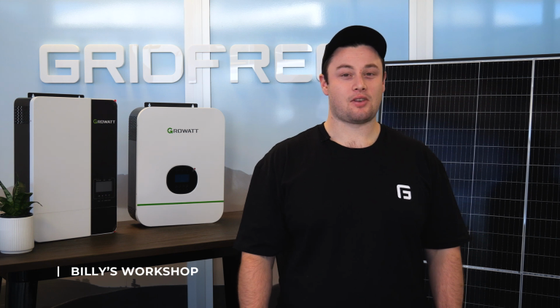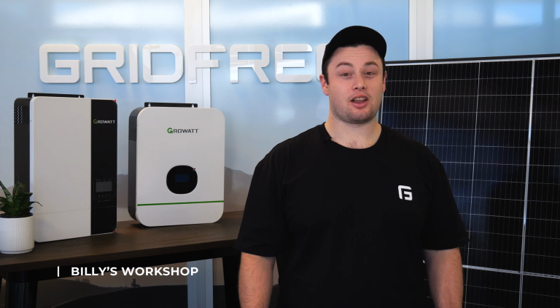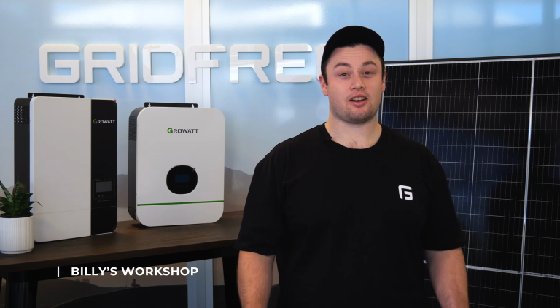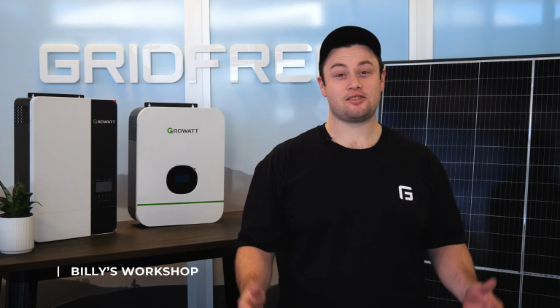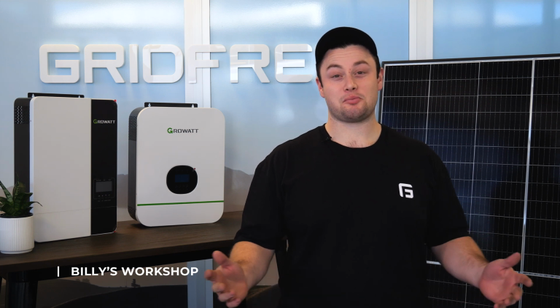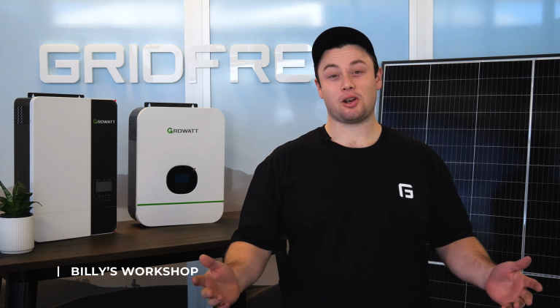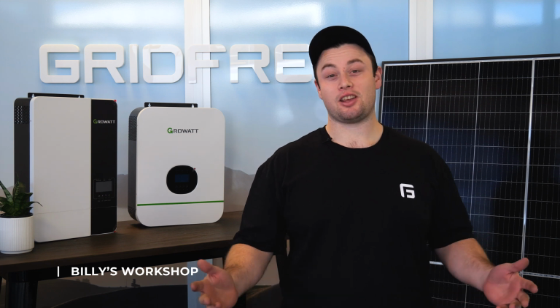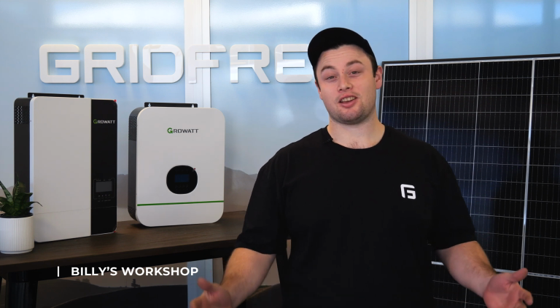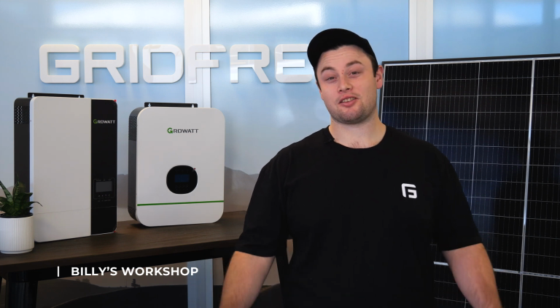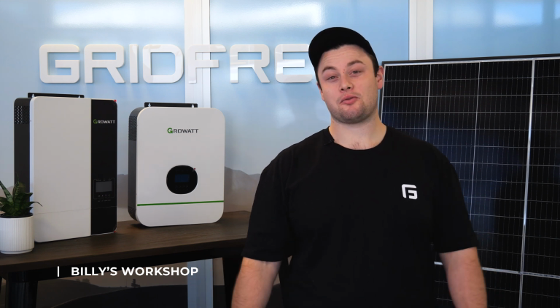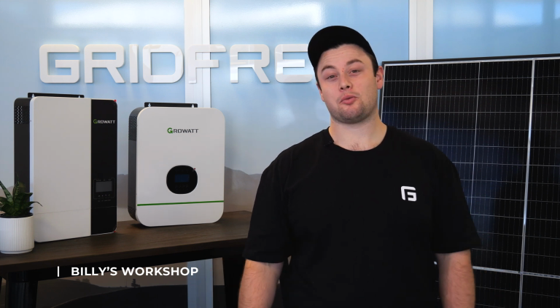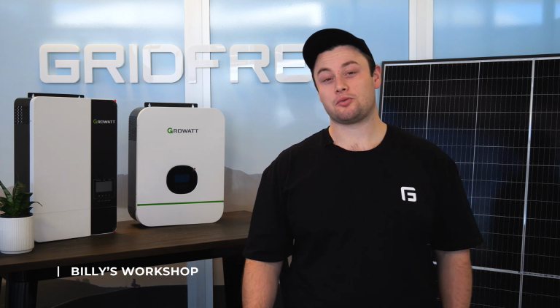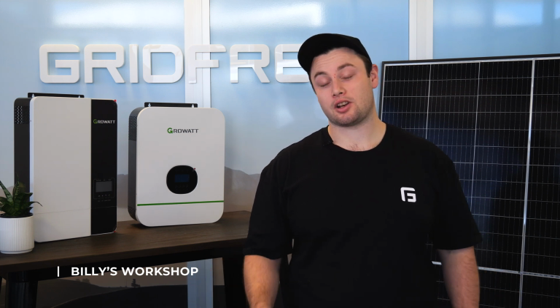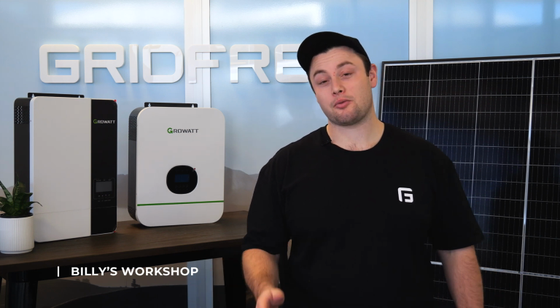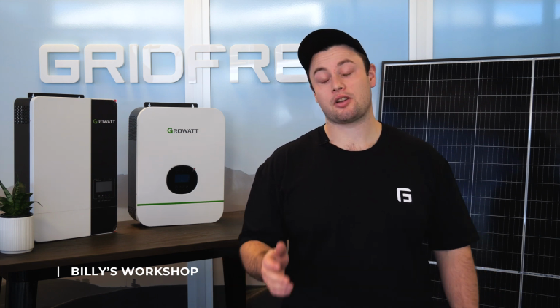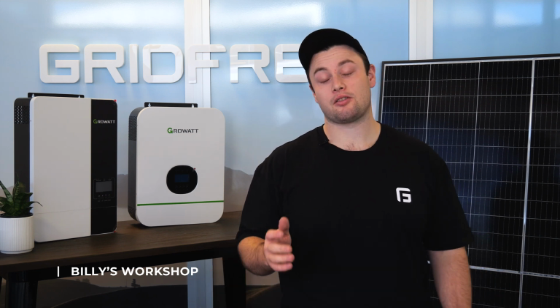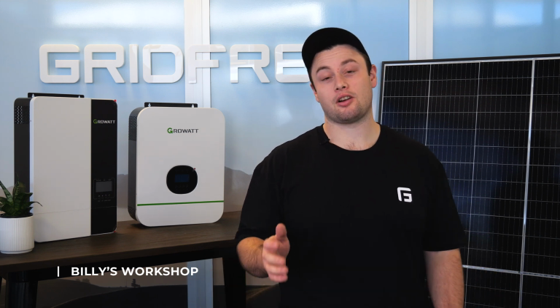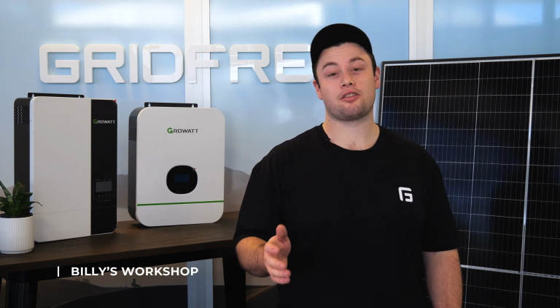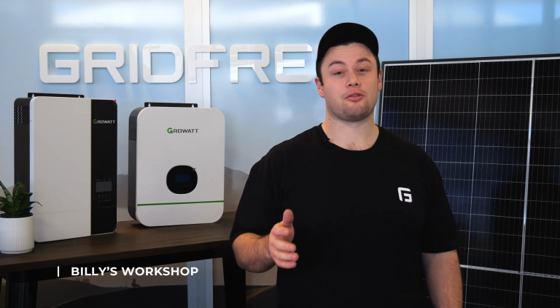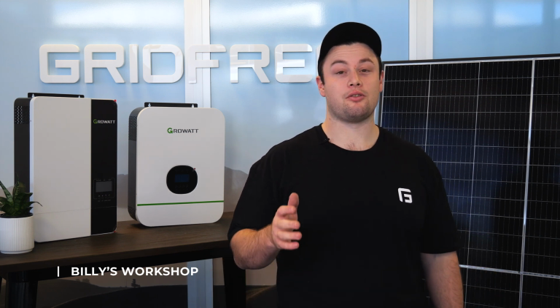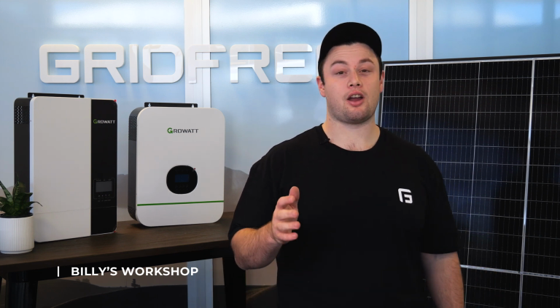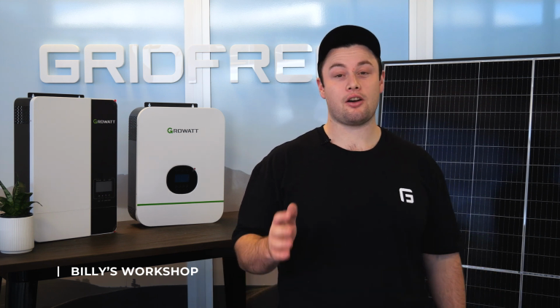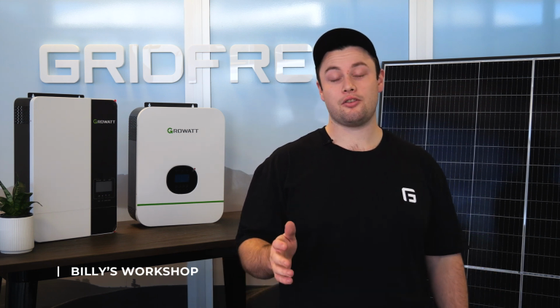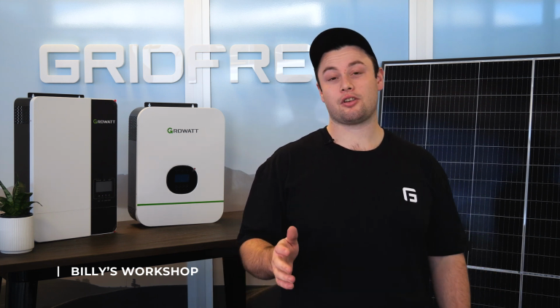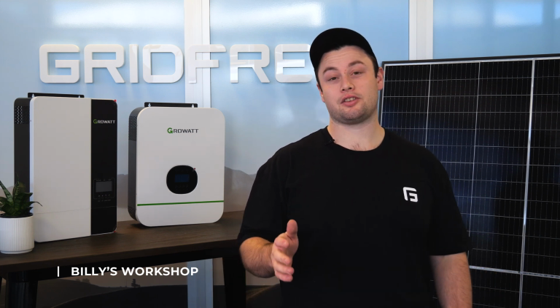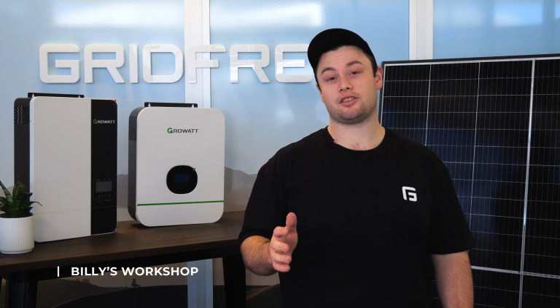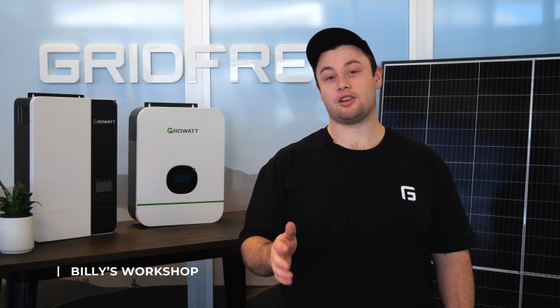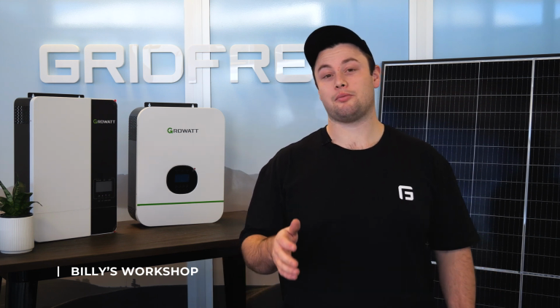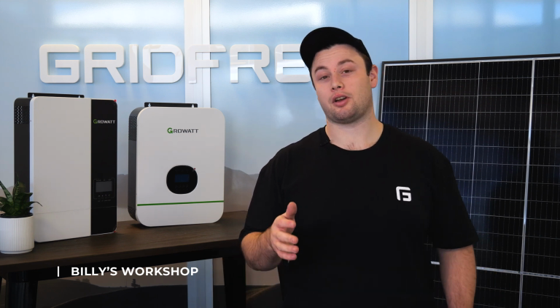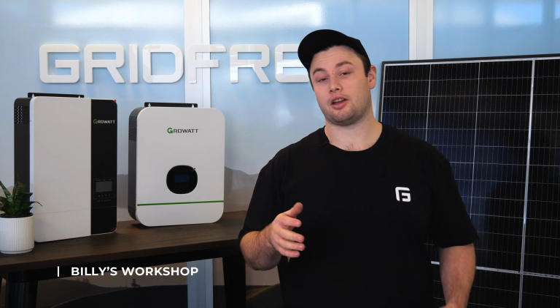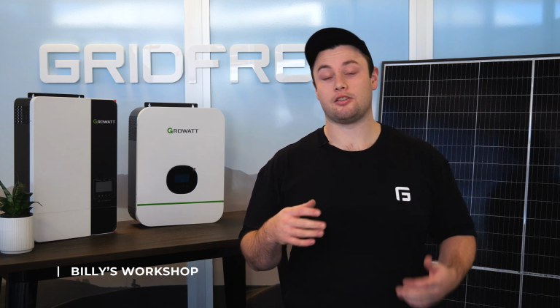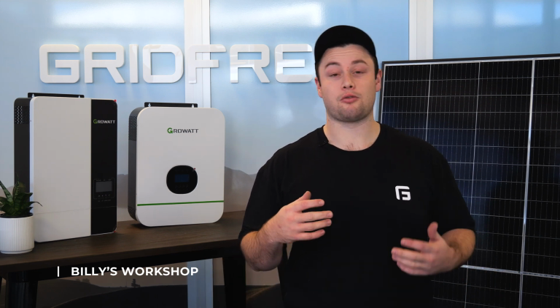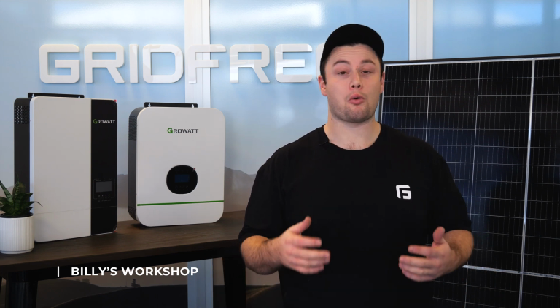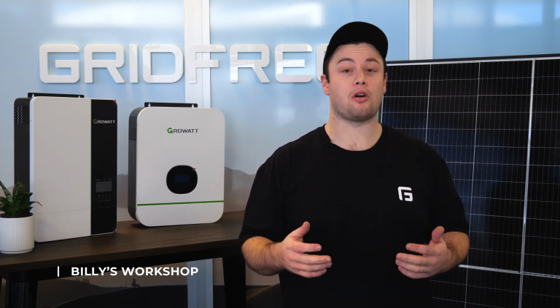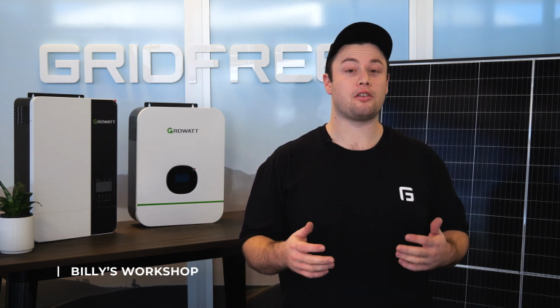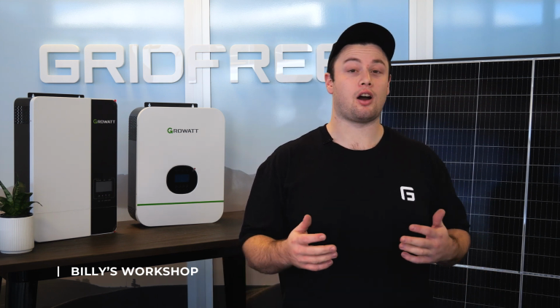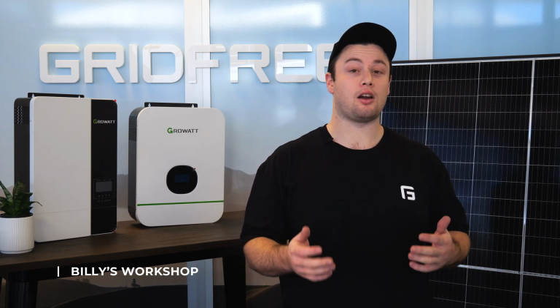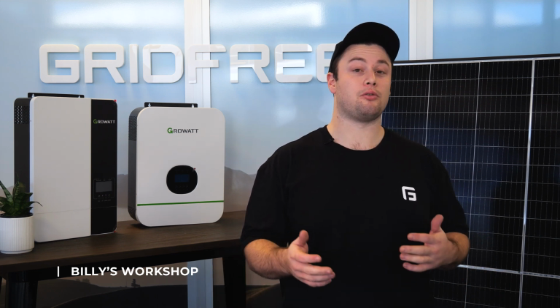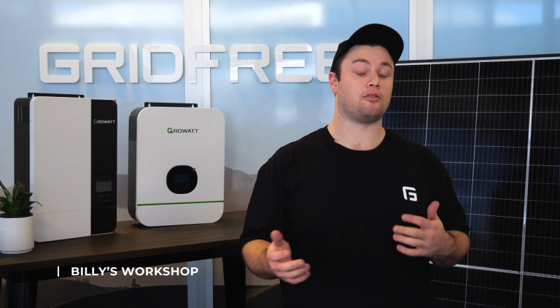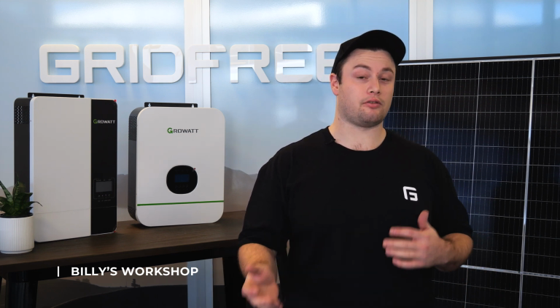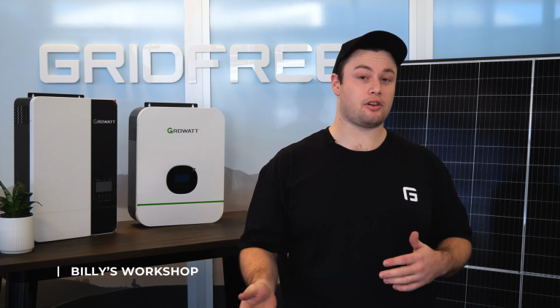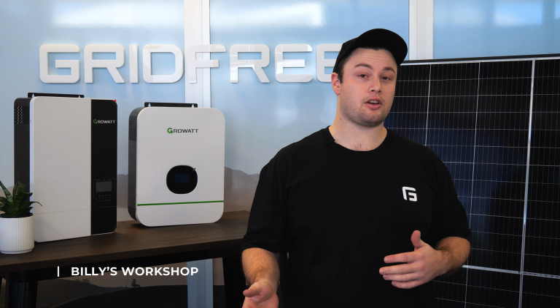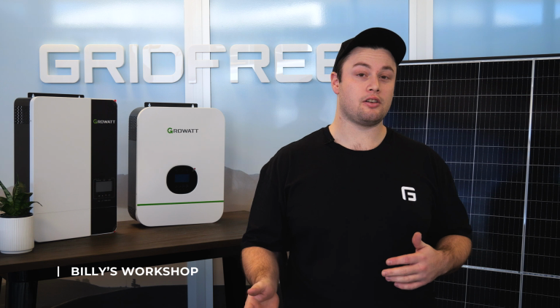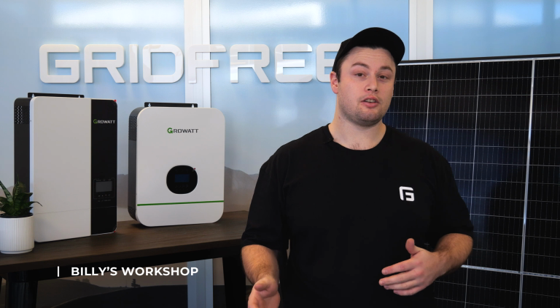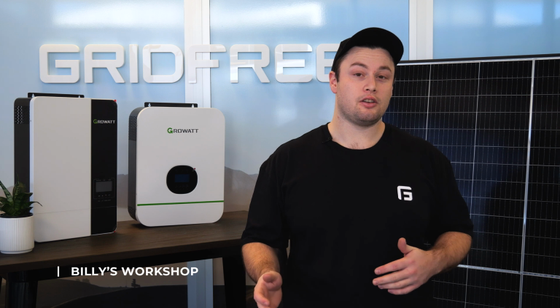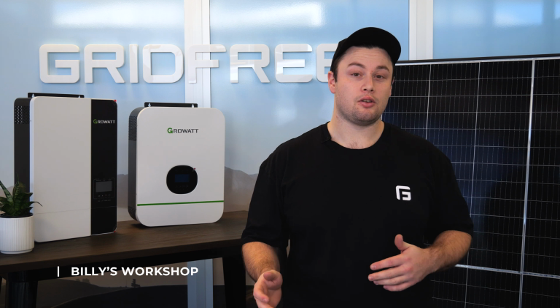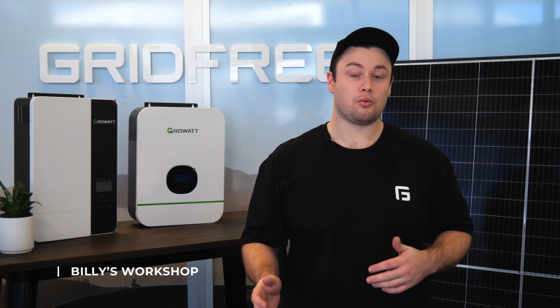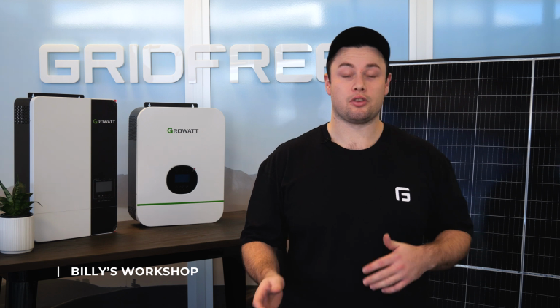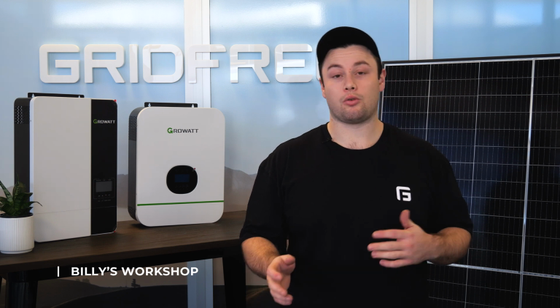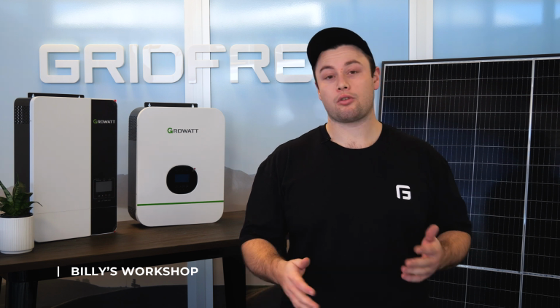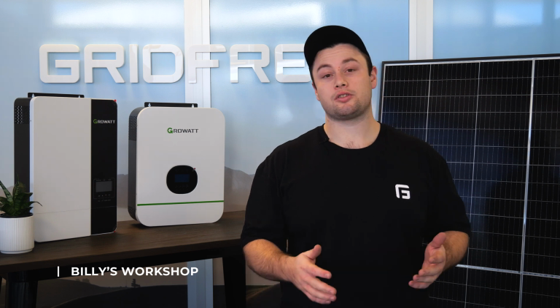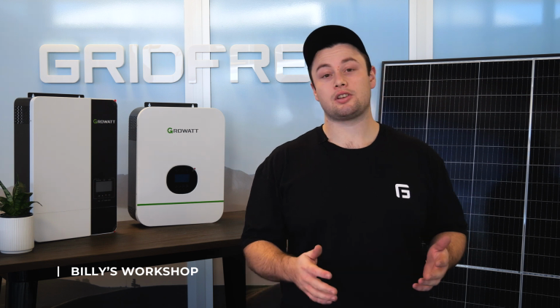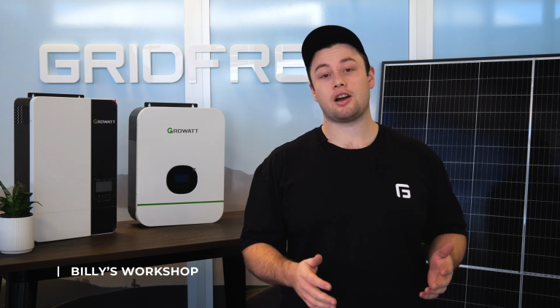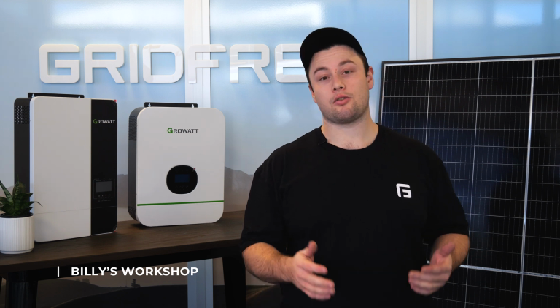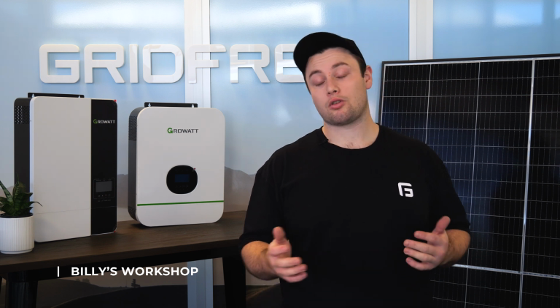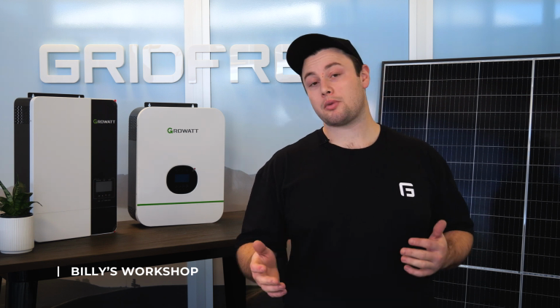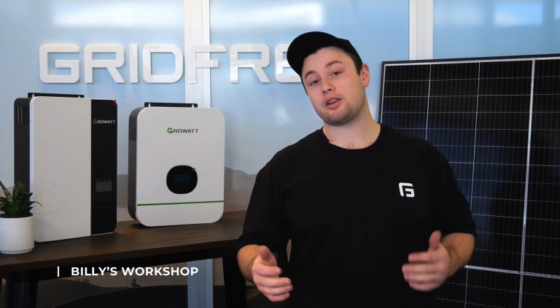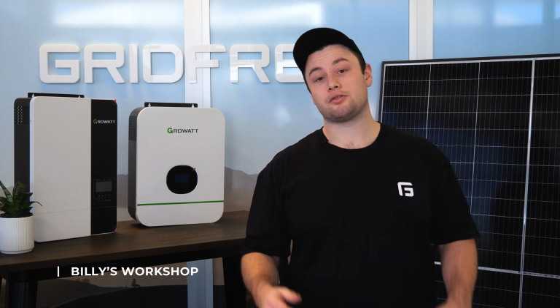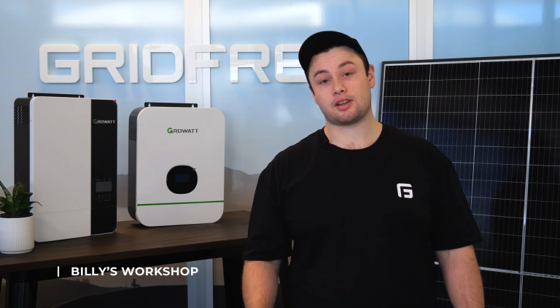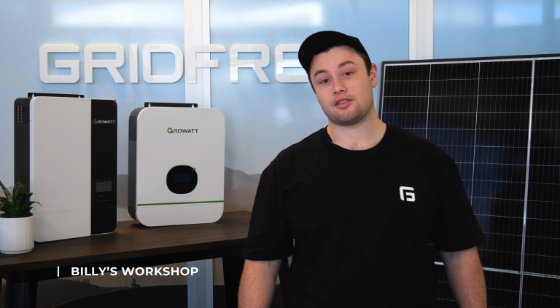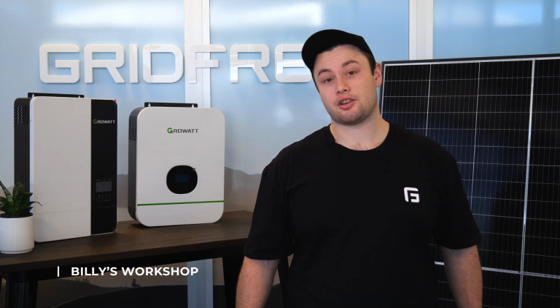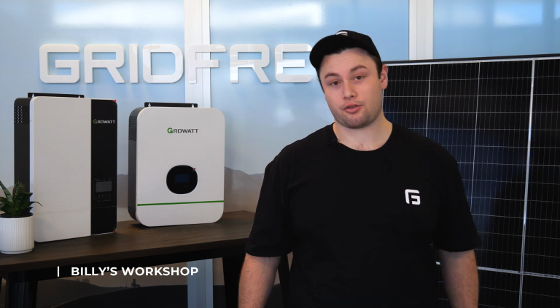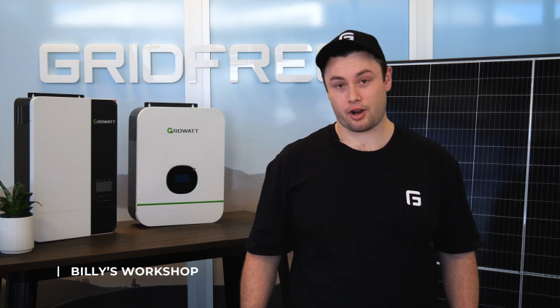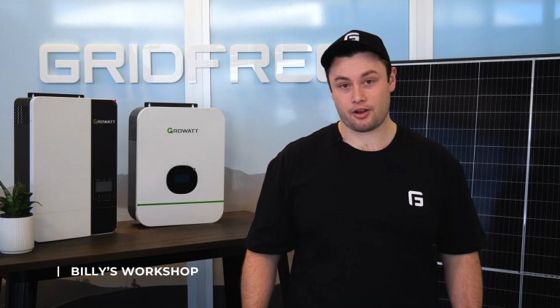Hey guys, Billy here. Today we're going to run through how you're going to set up a Growatt hybrid inverter with an auto start or a manual start generator.